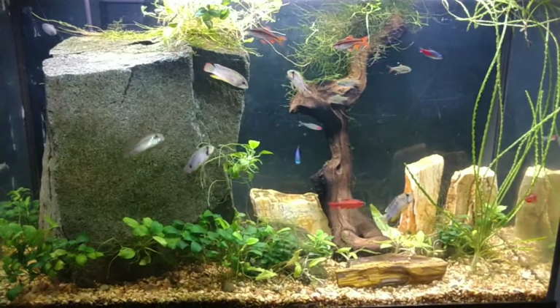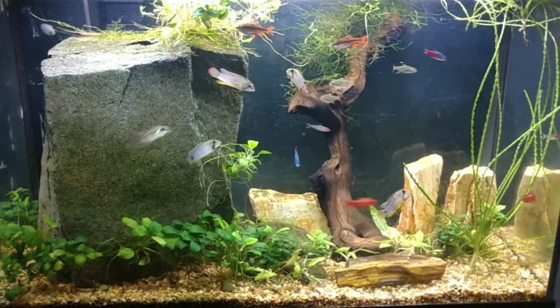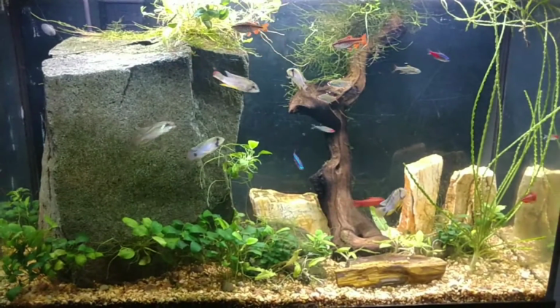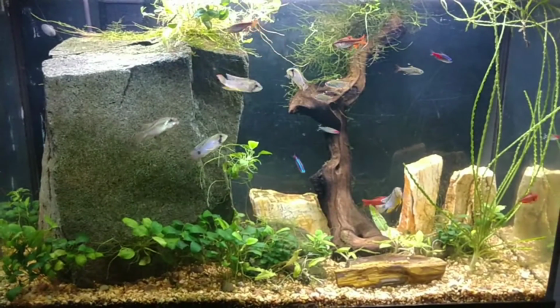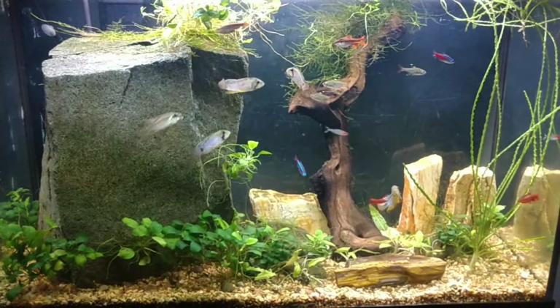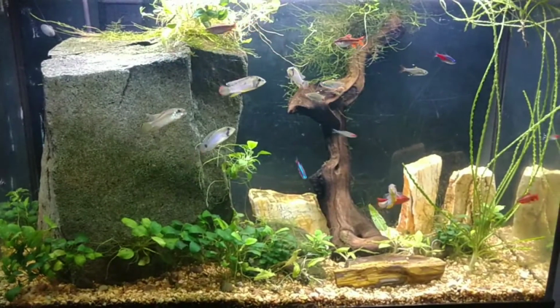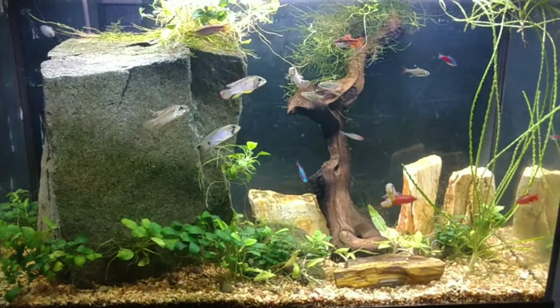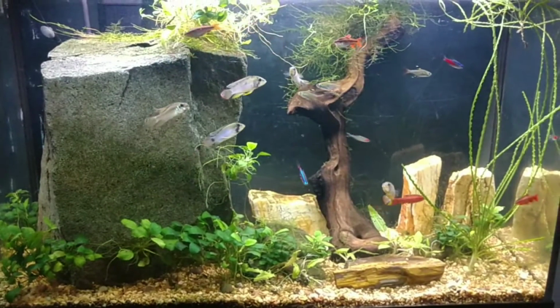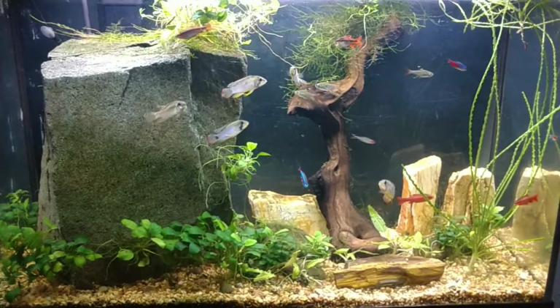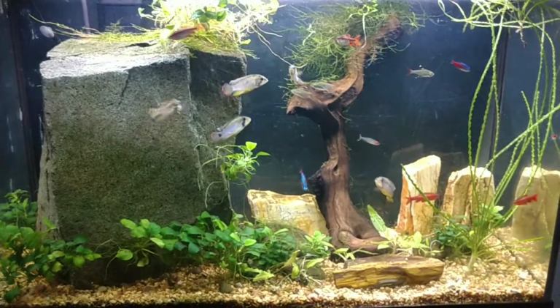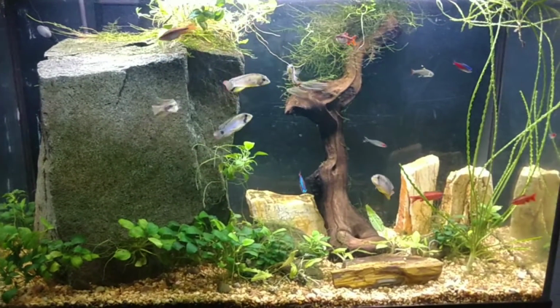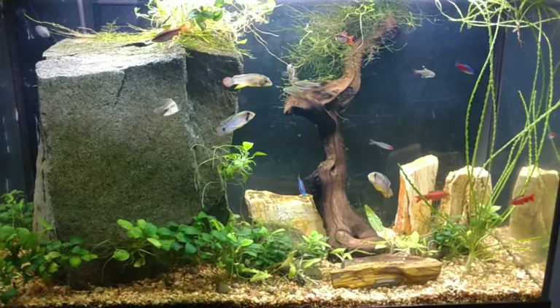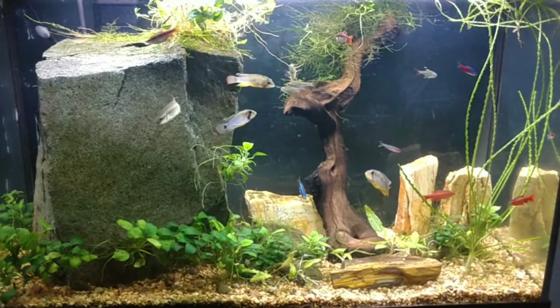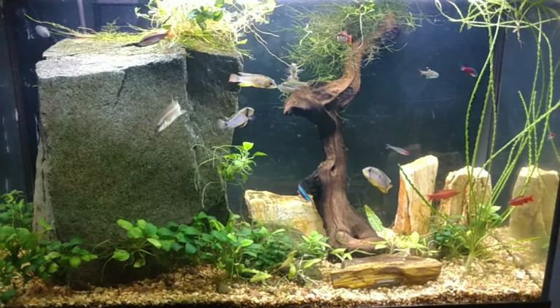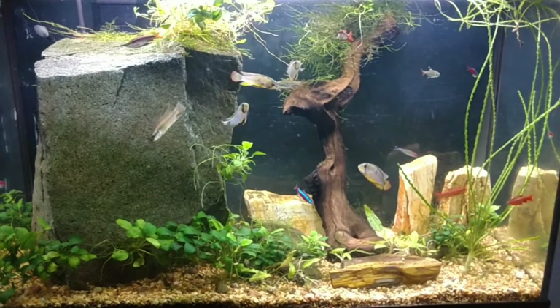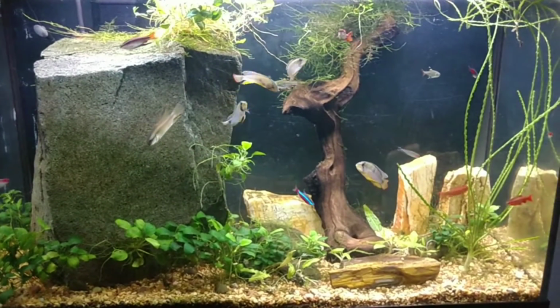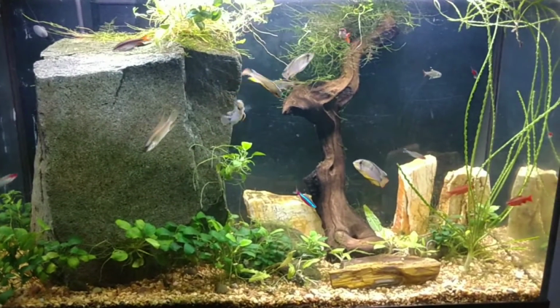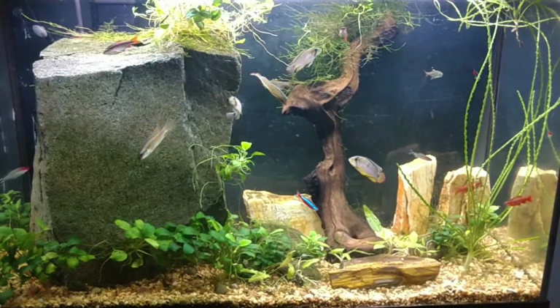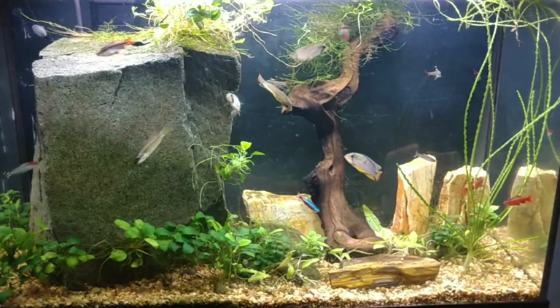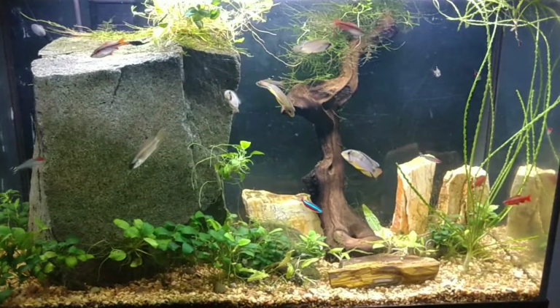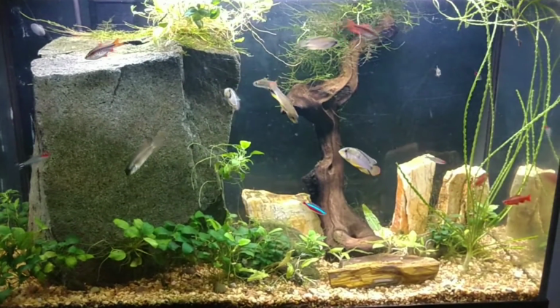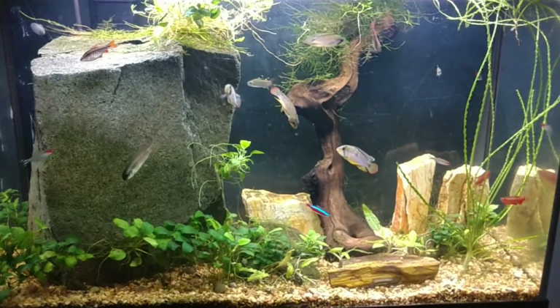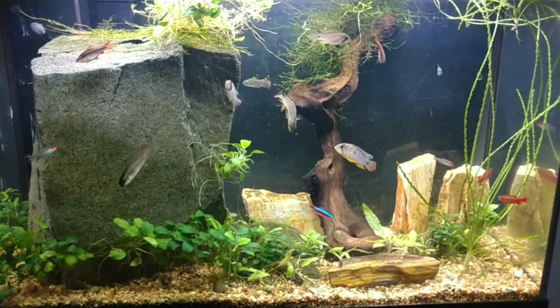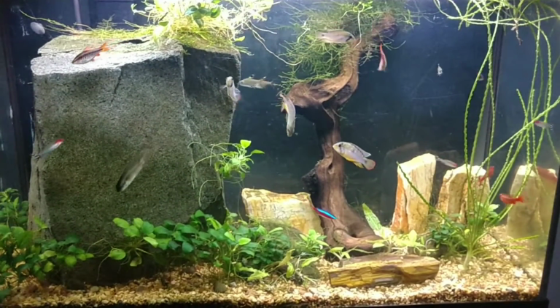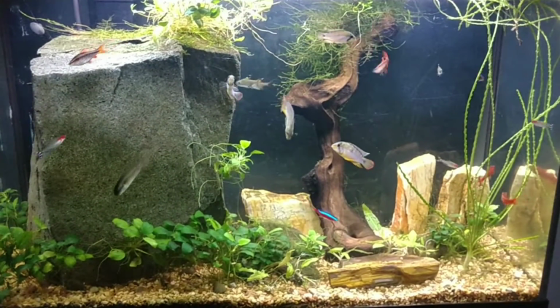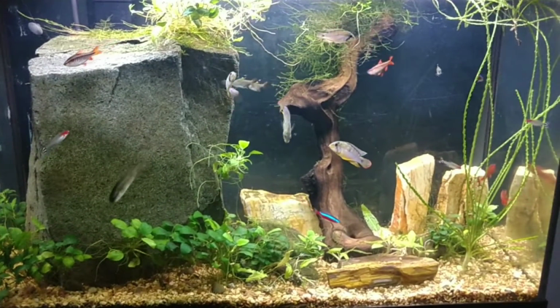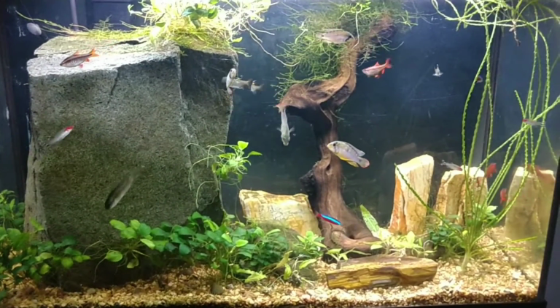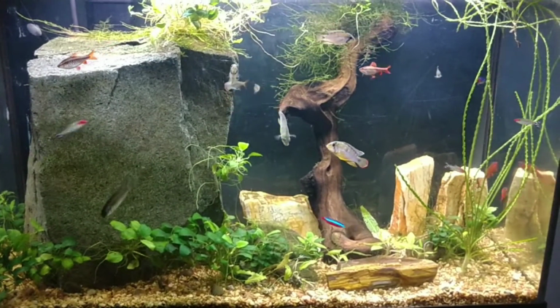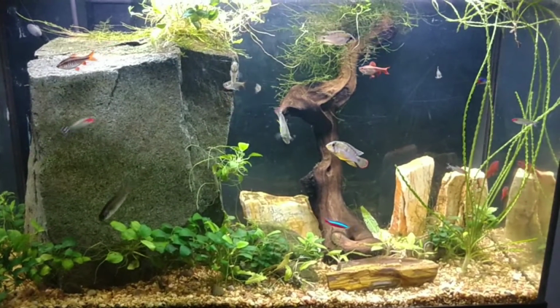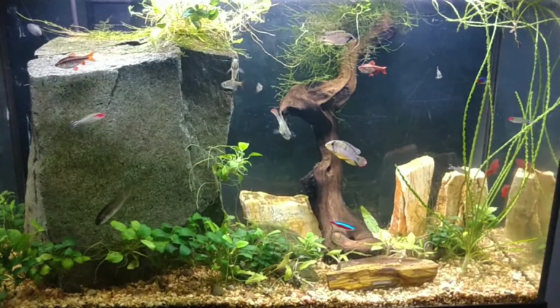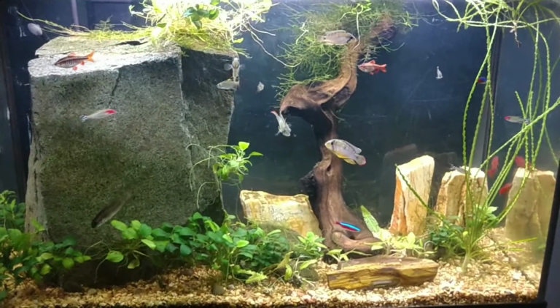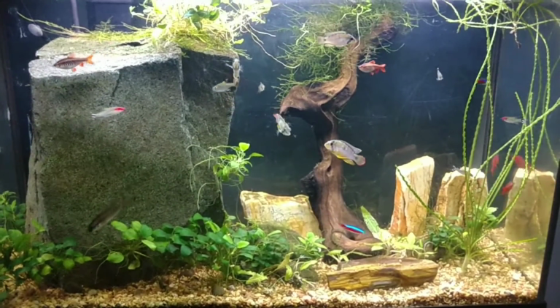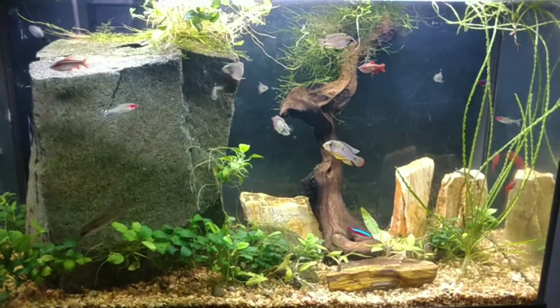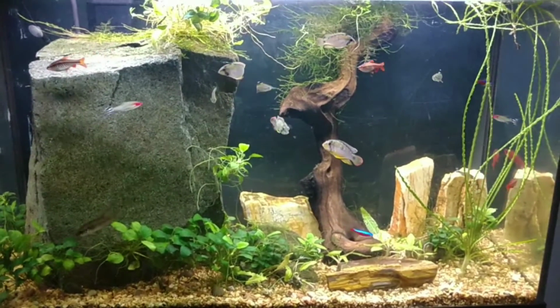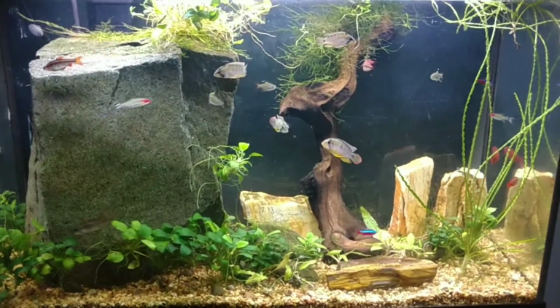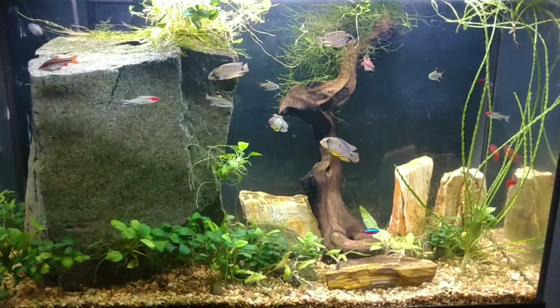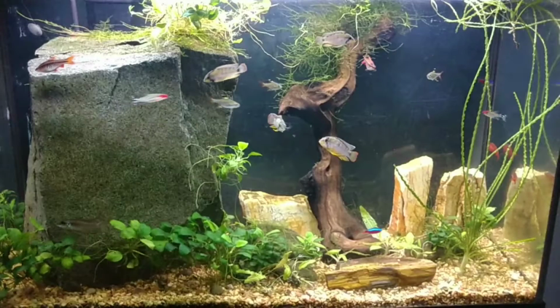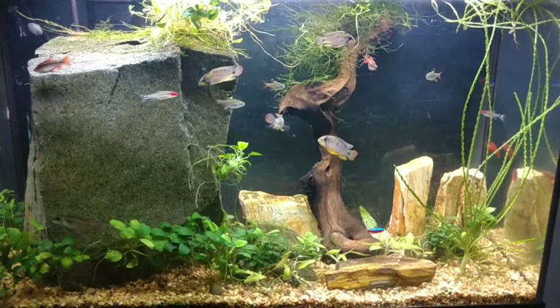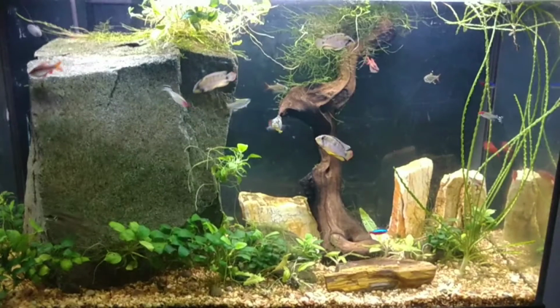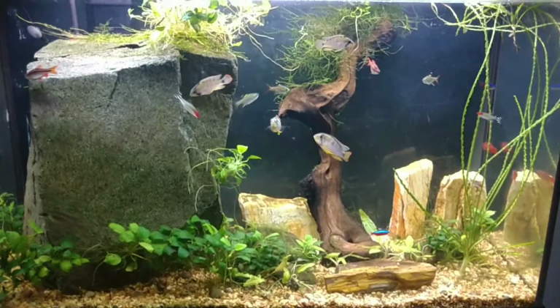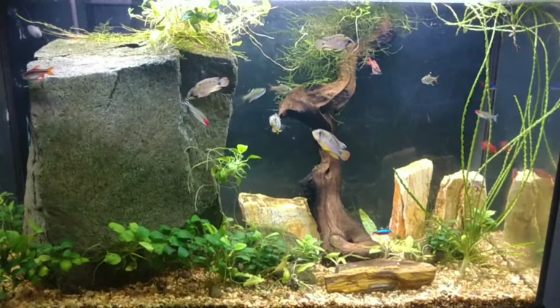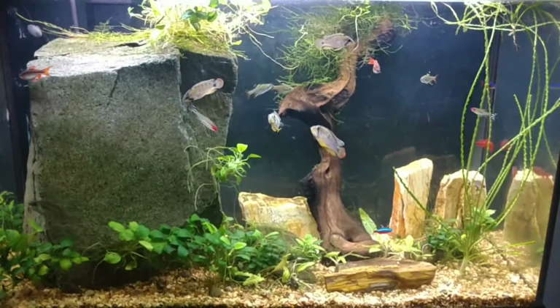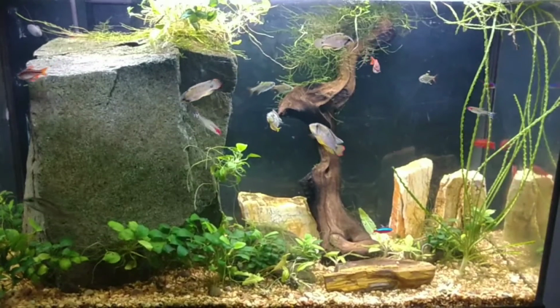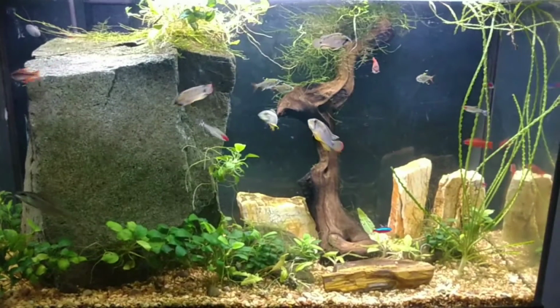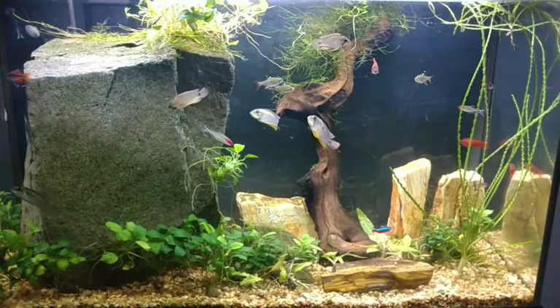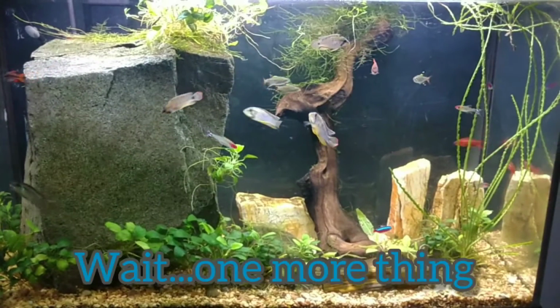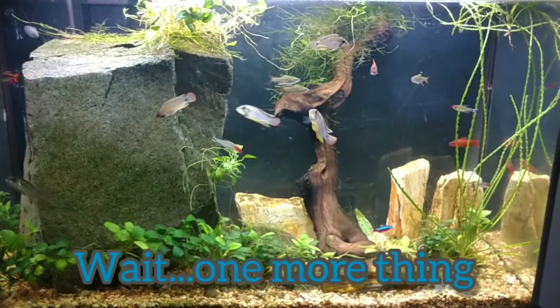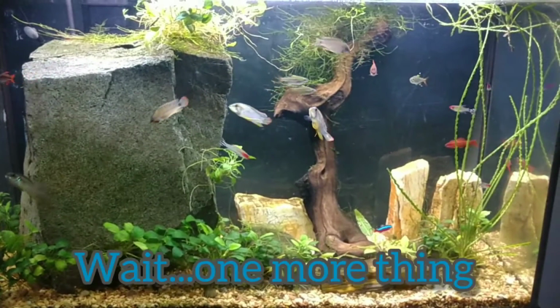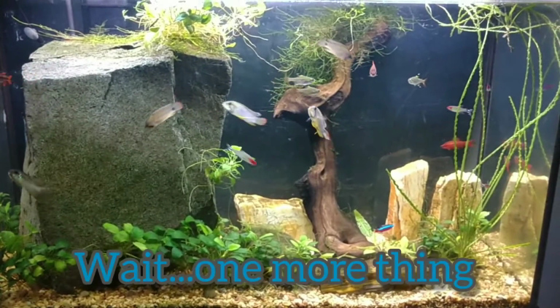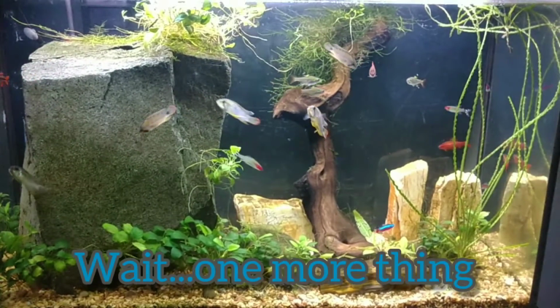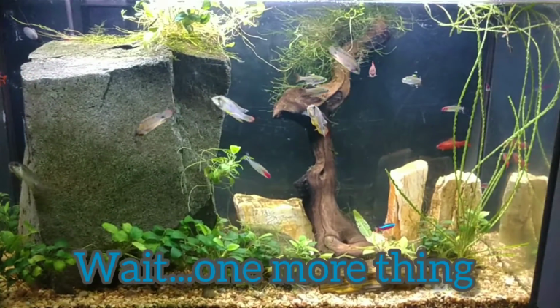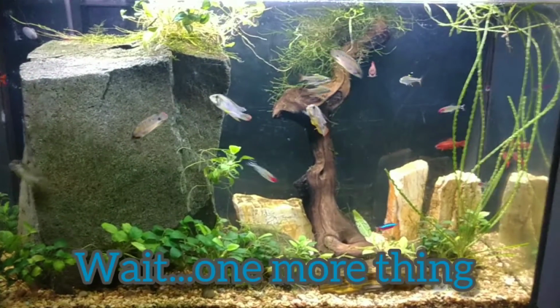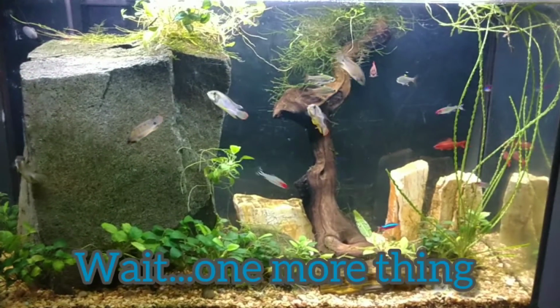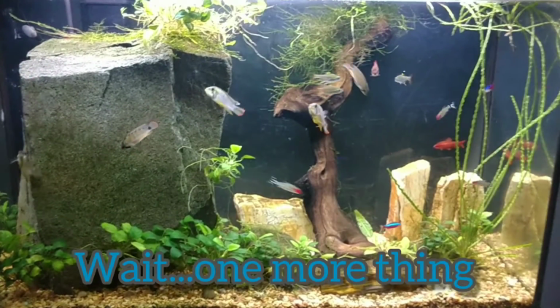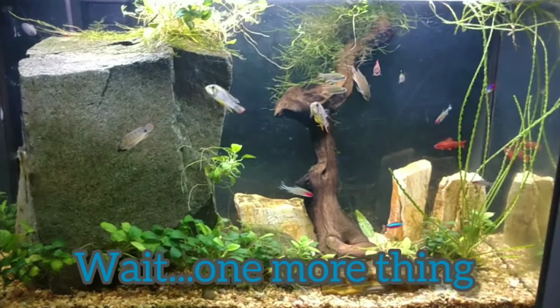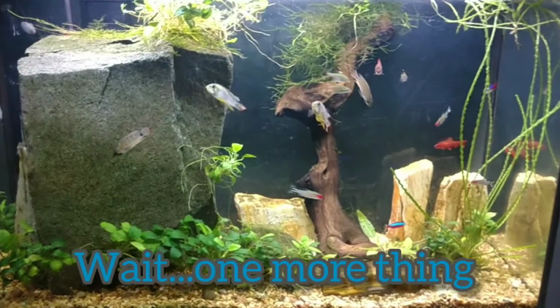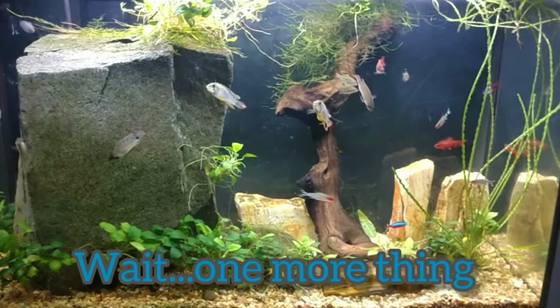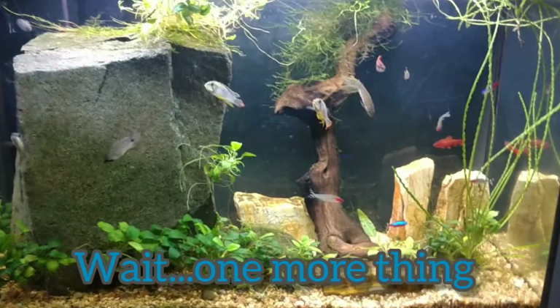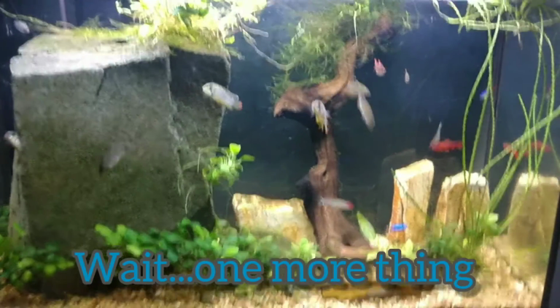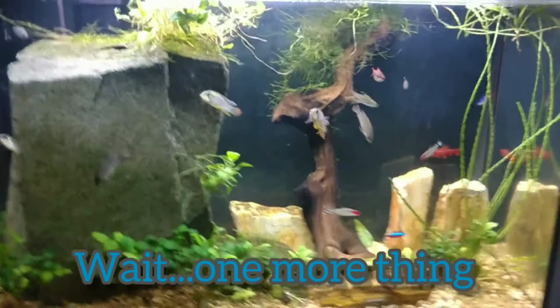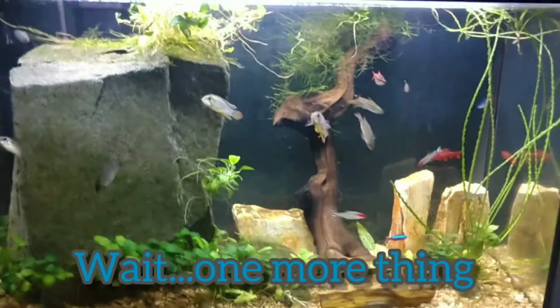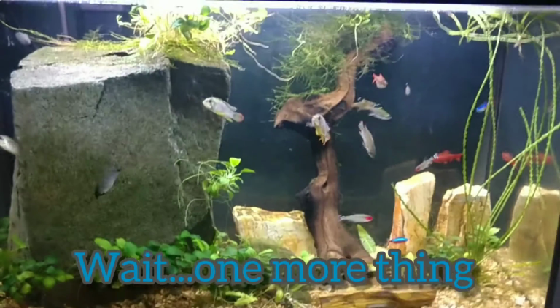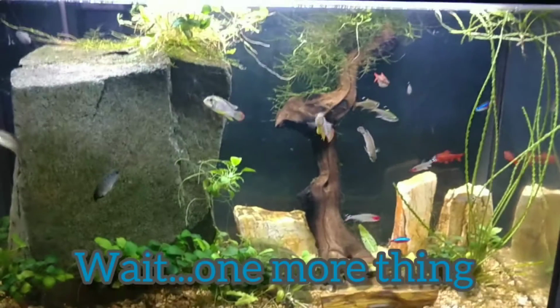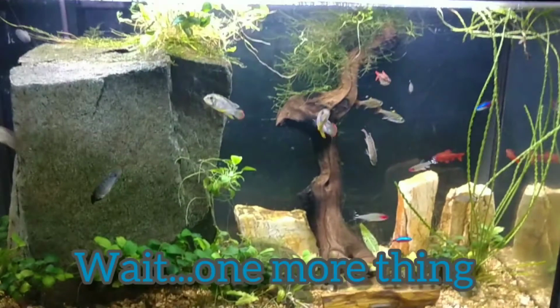Yeah, just a cool tank and I wanted to give you guys a quick look. Thanks for watching, and we'll talk to you guys later. Bye!